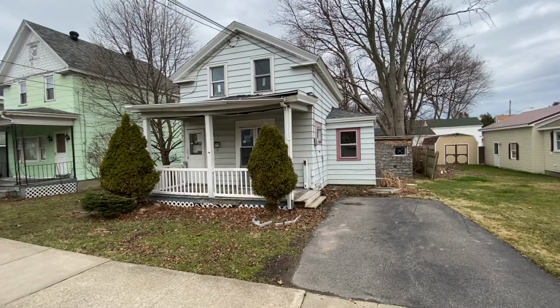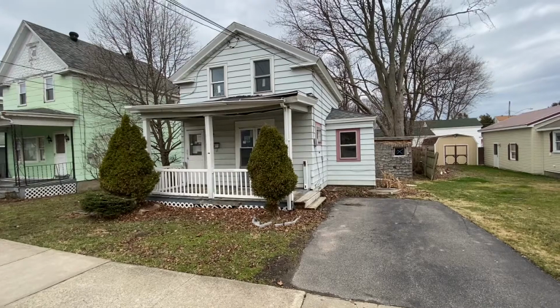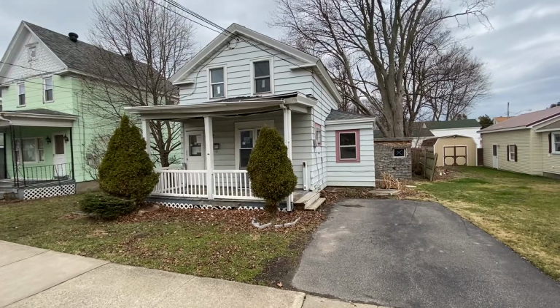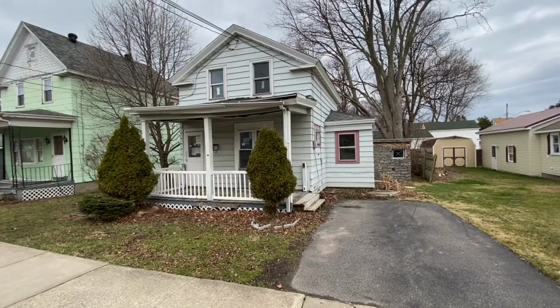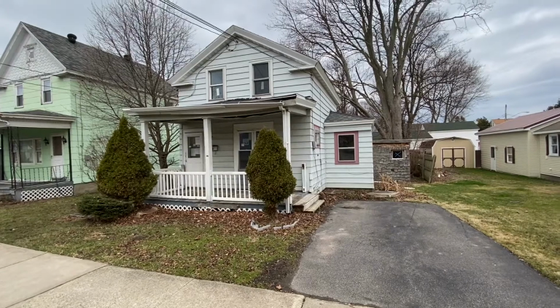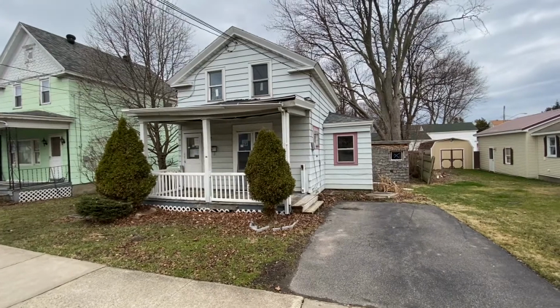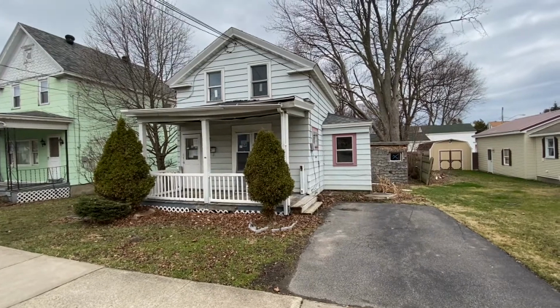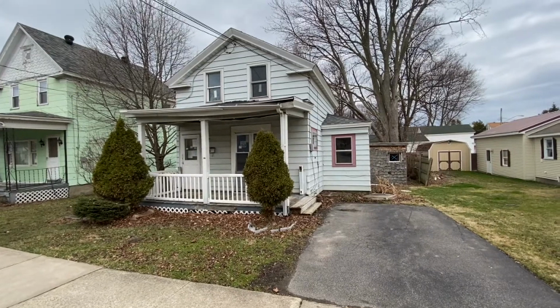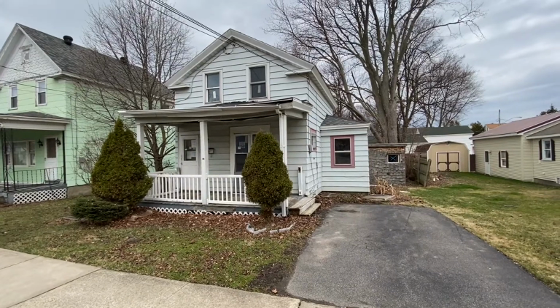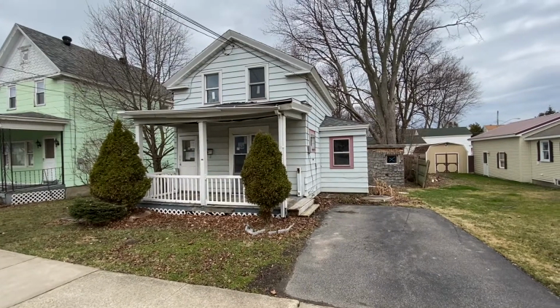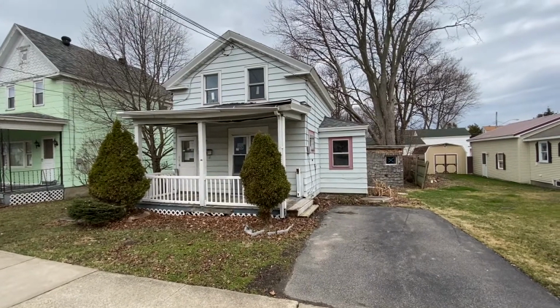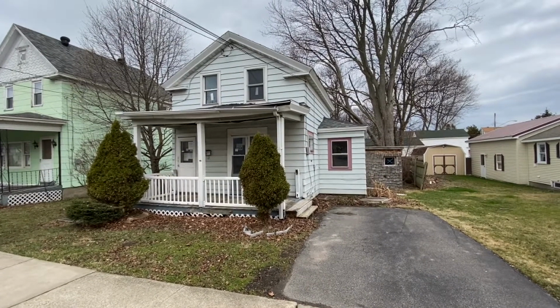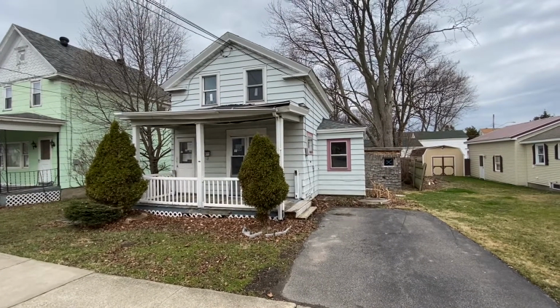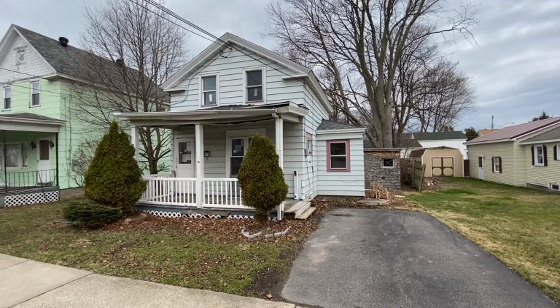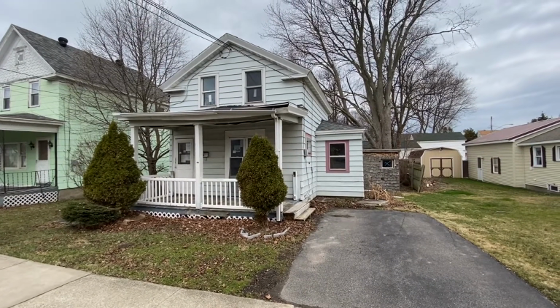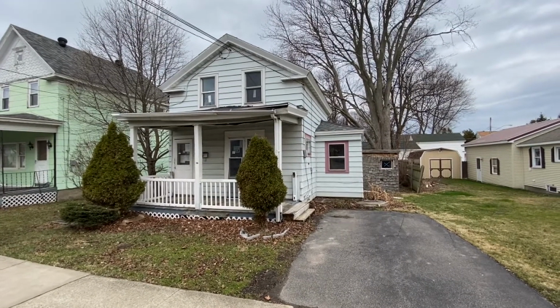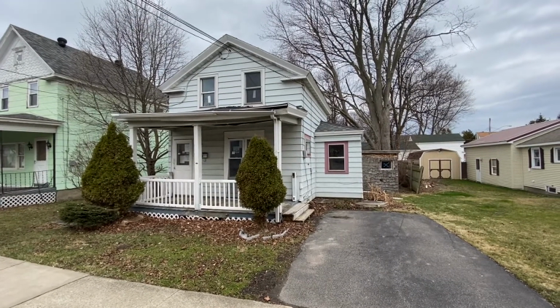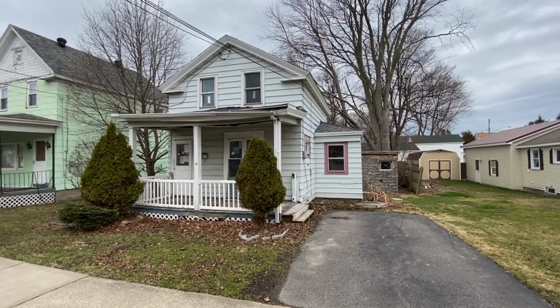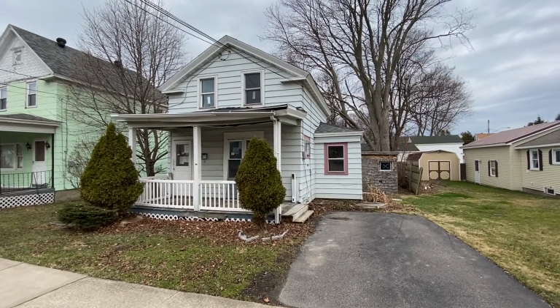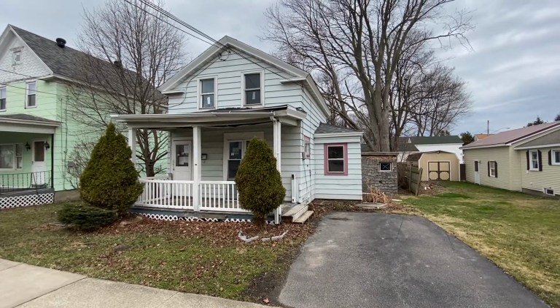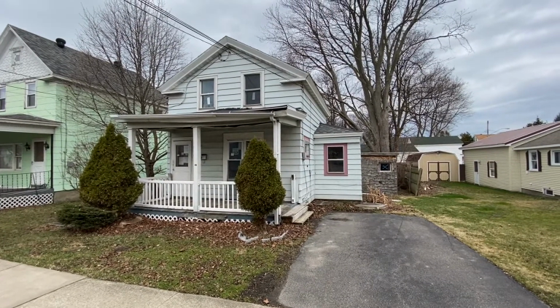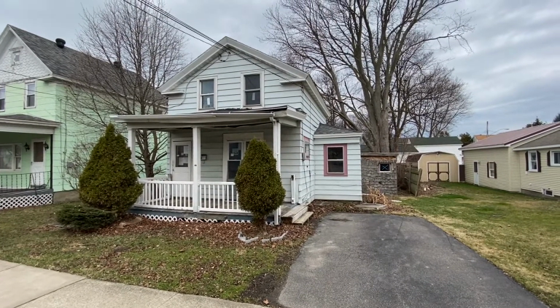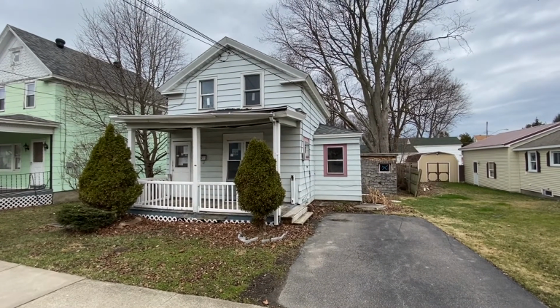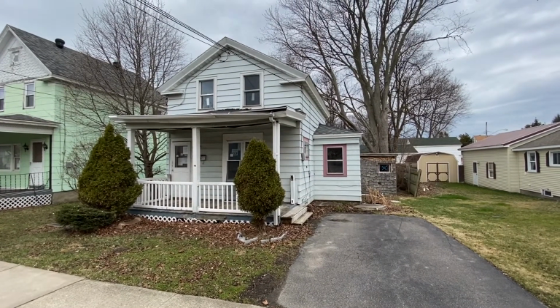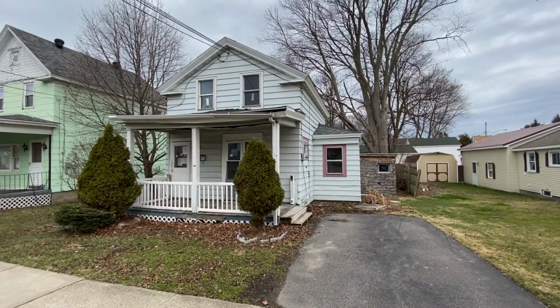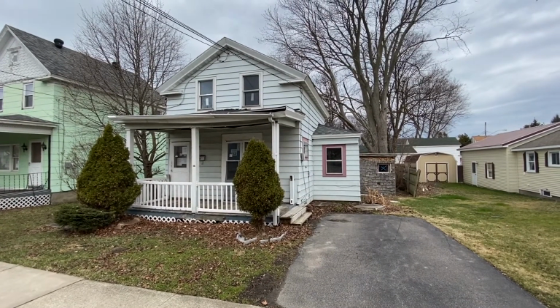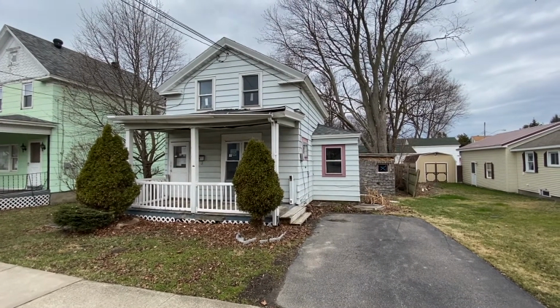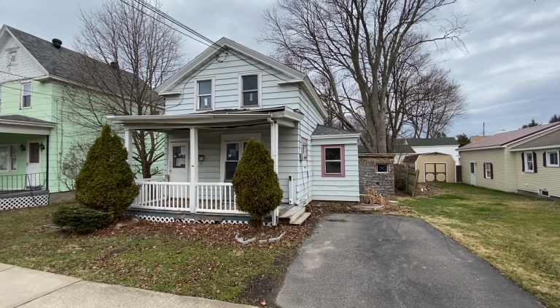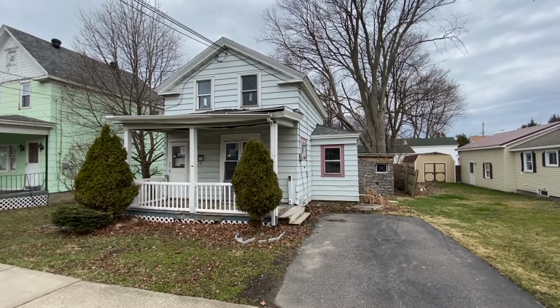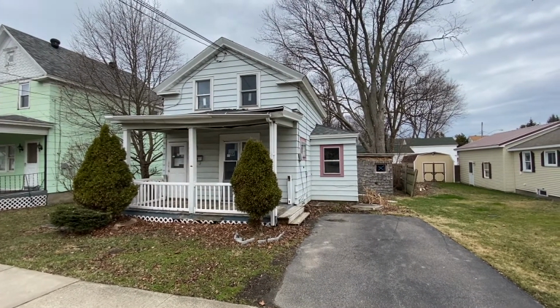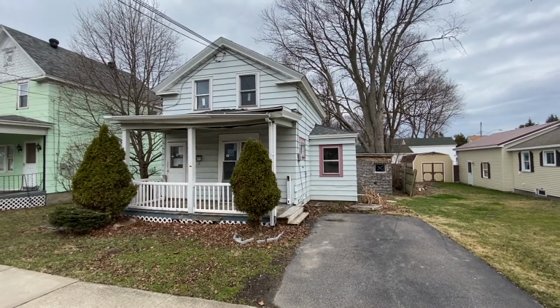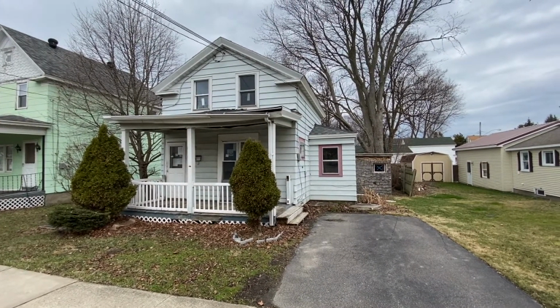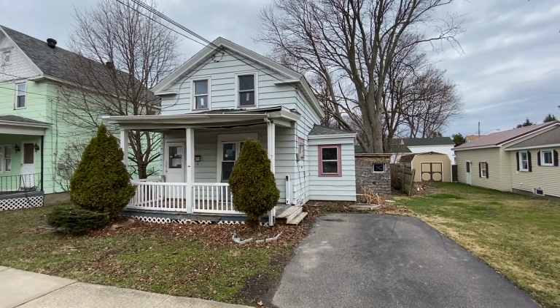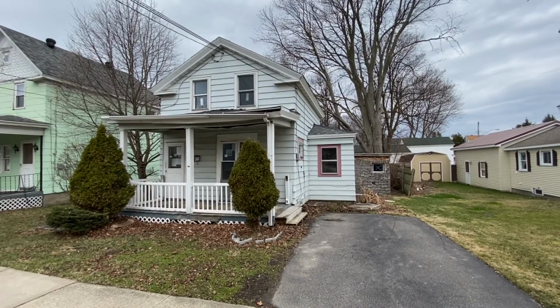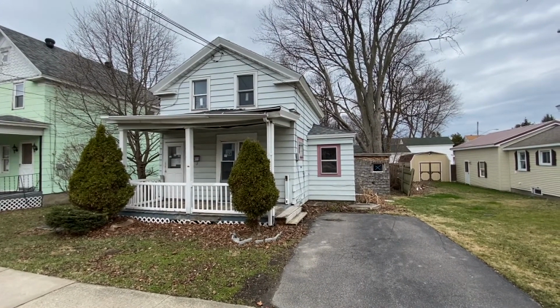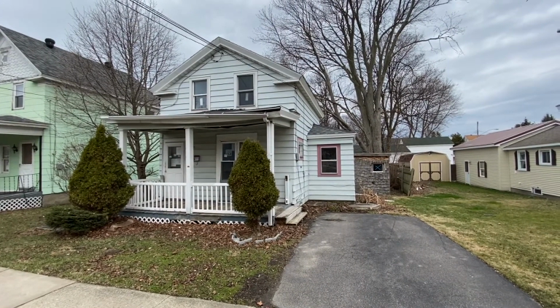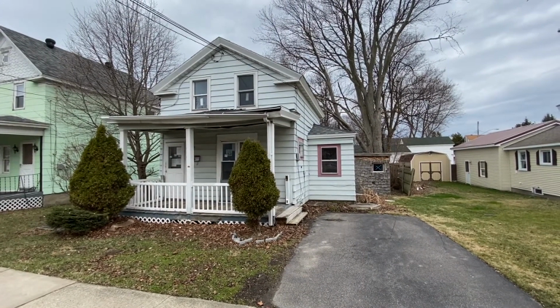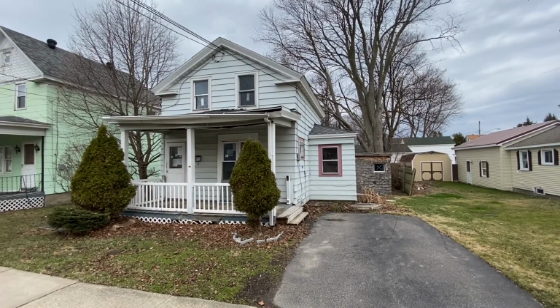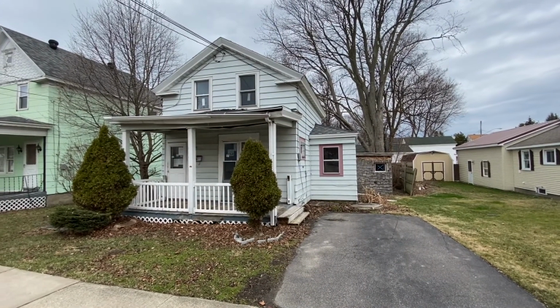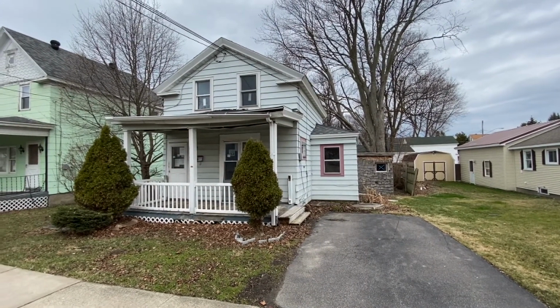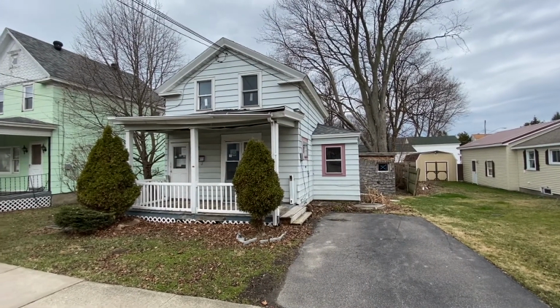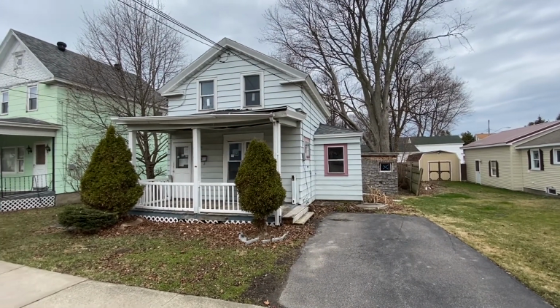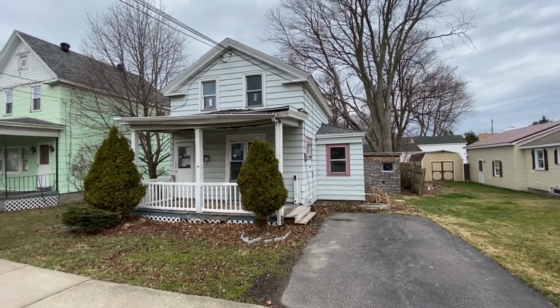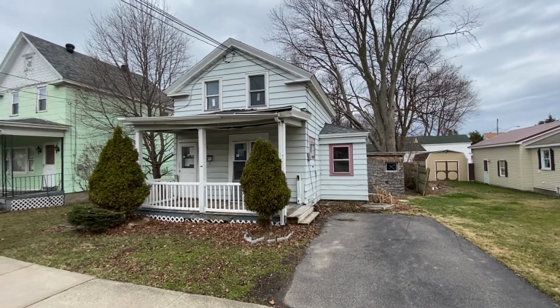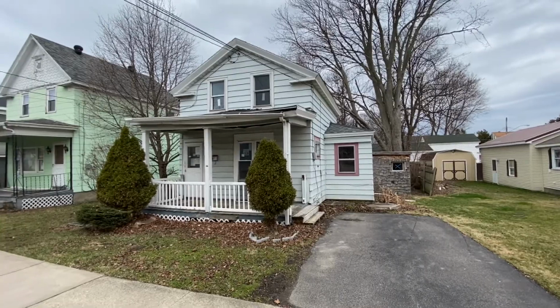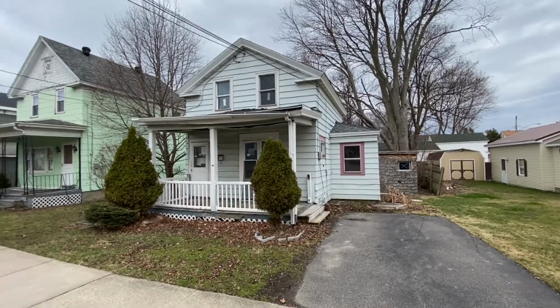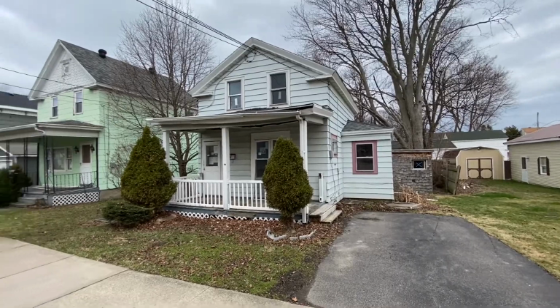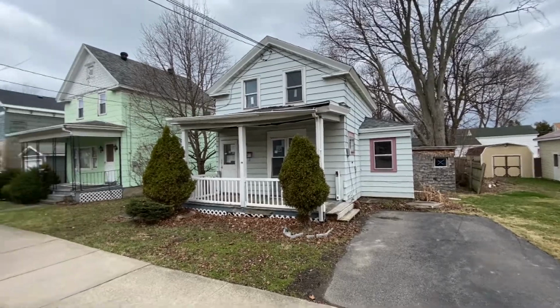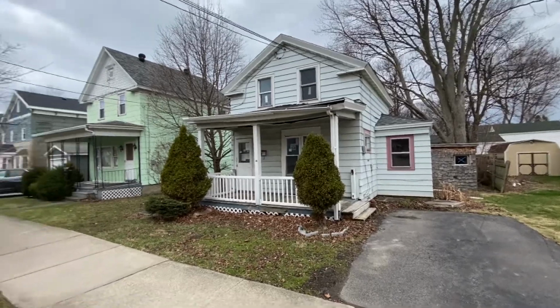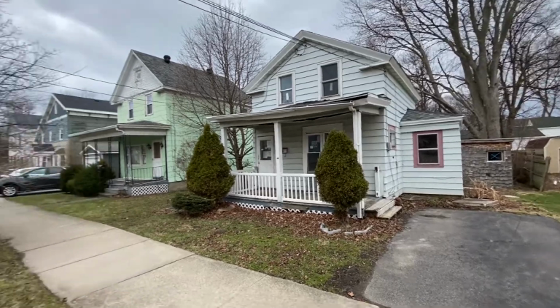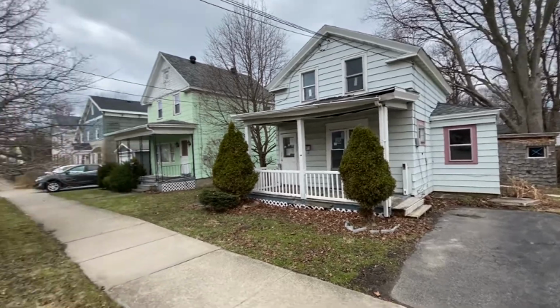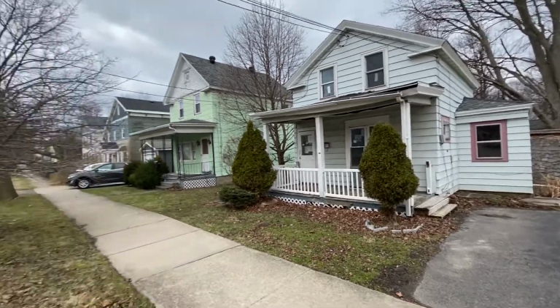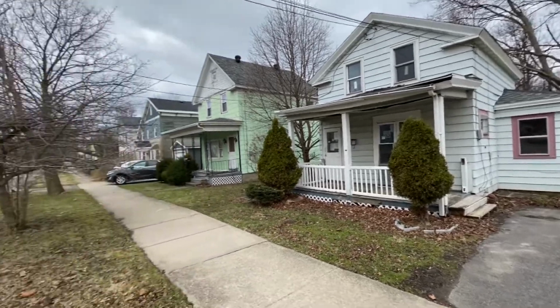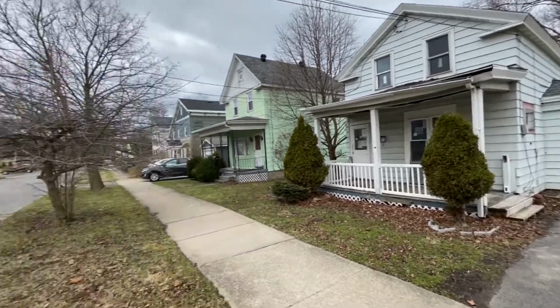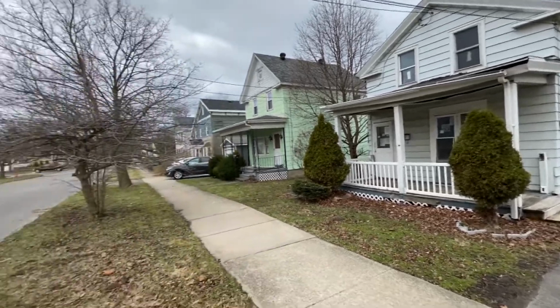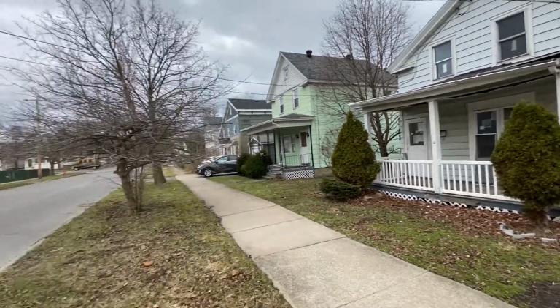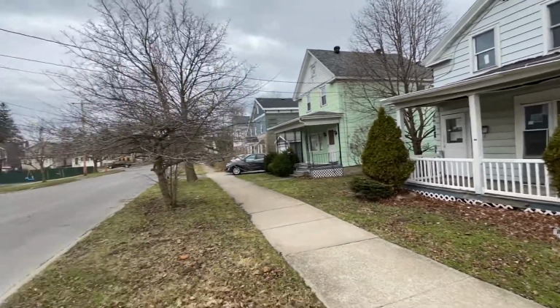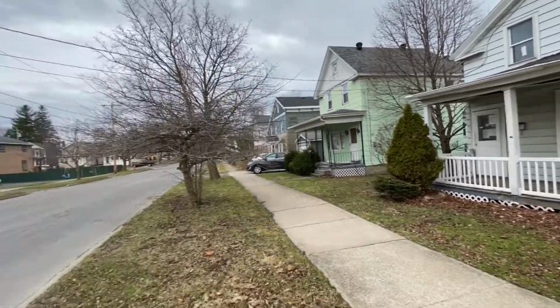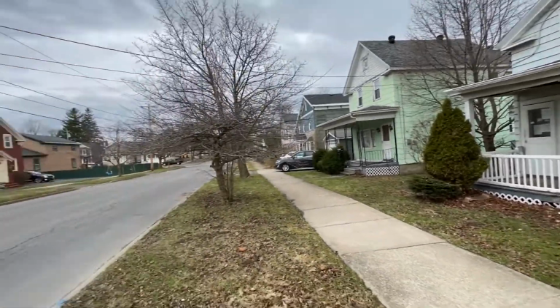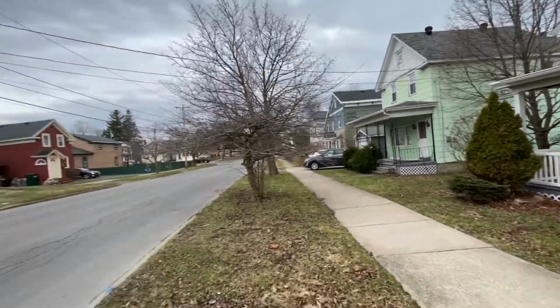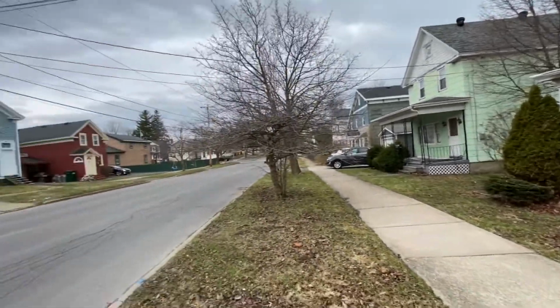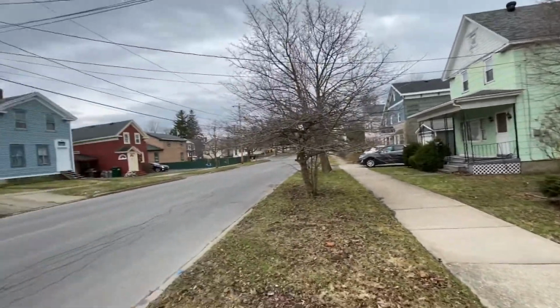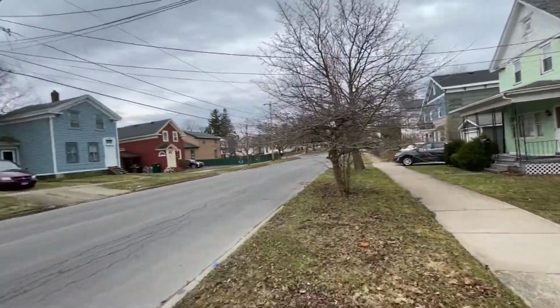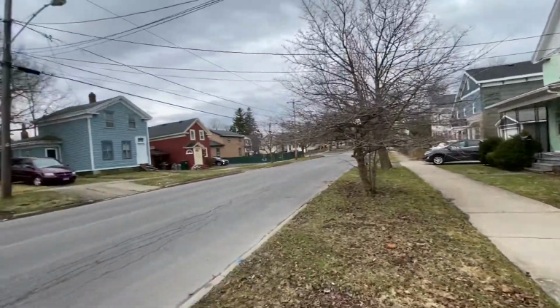Everybody, John Adolfi here. Welcome to a bank owned property located at 111 East Cayuga Street in the city of Oswego.